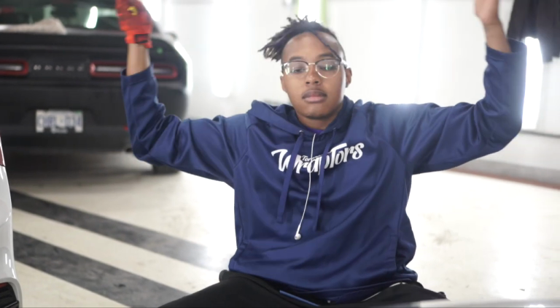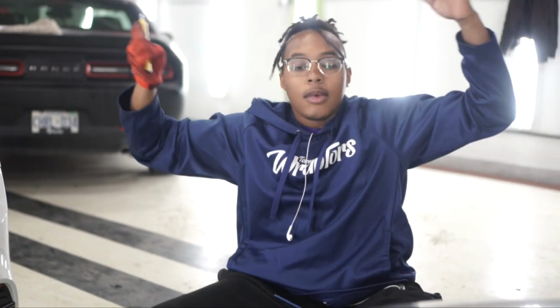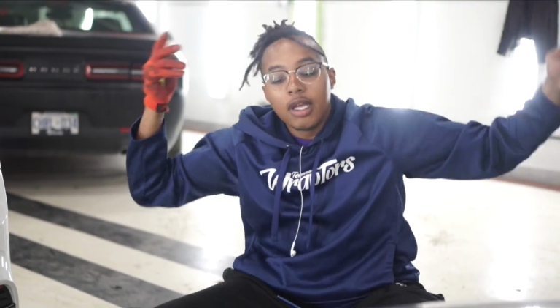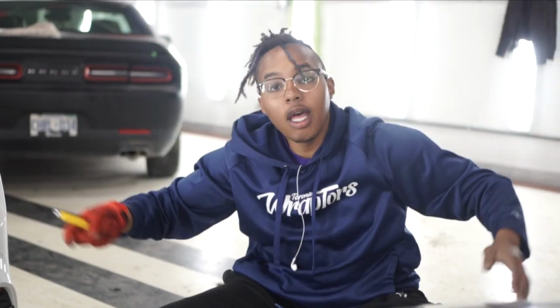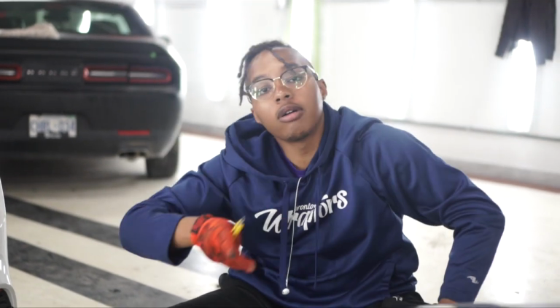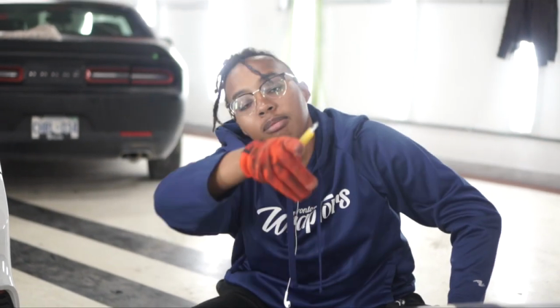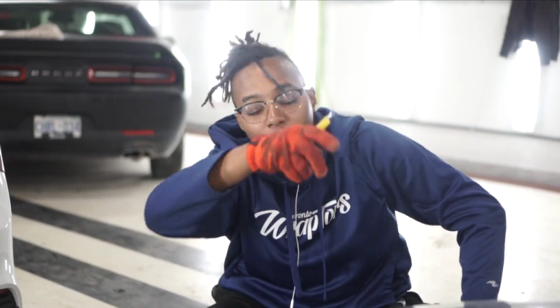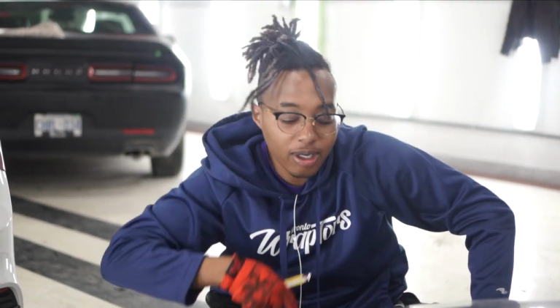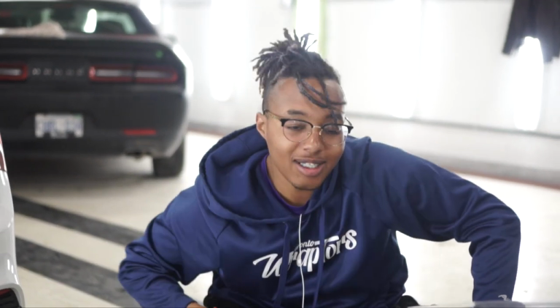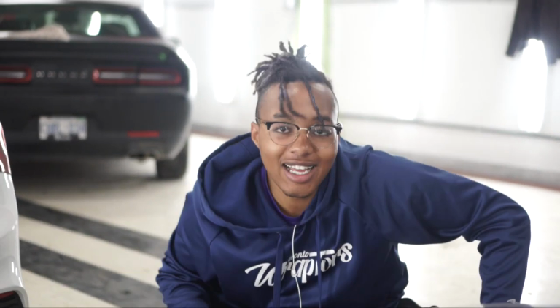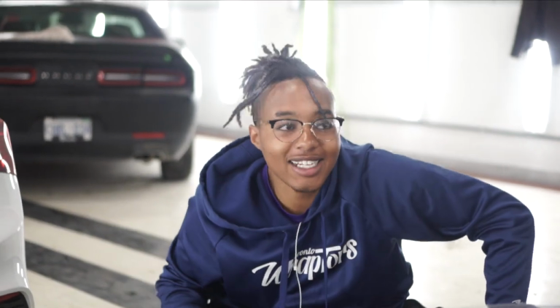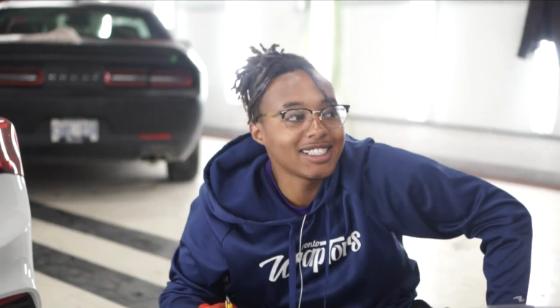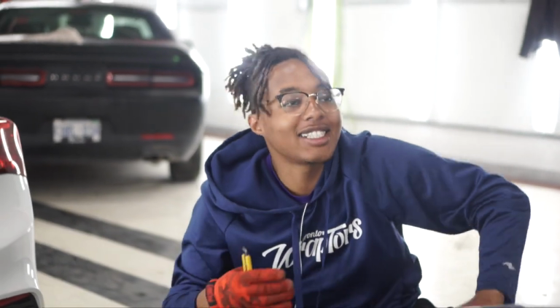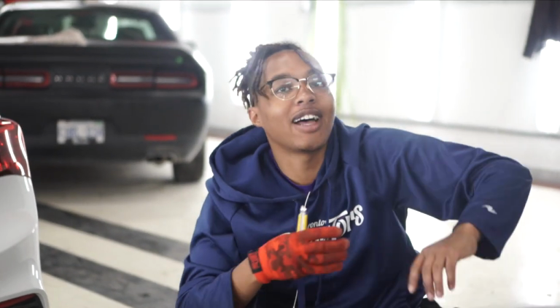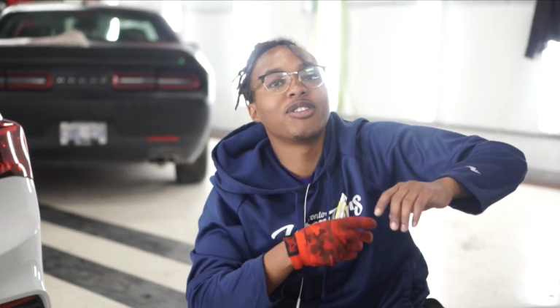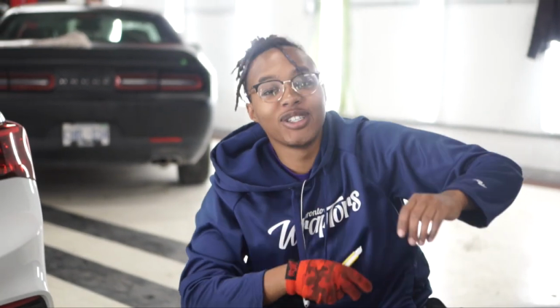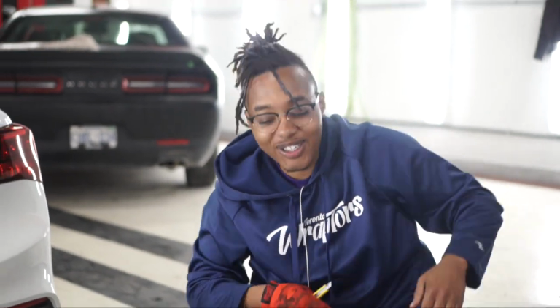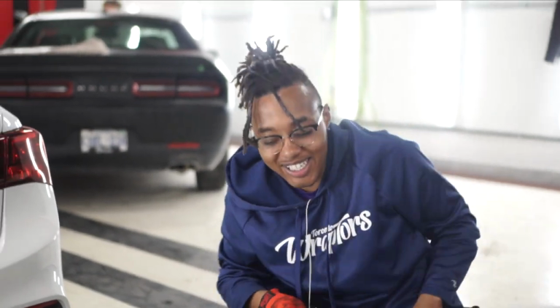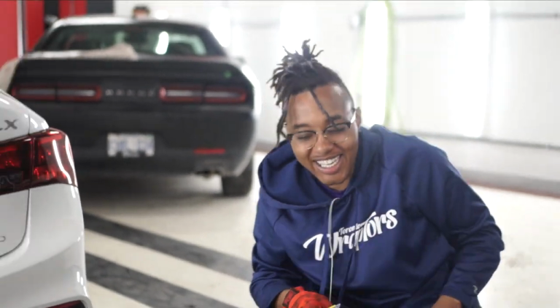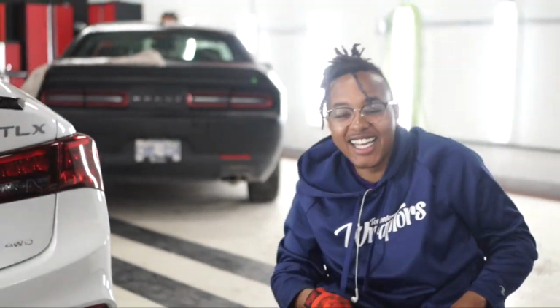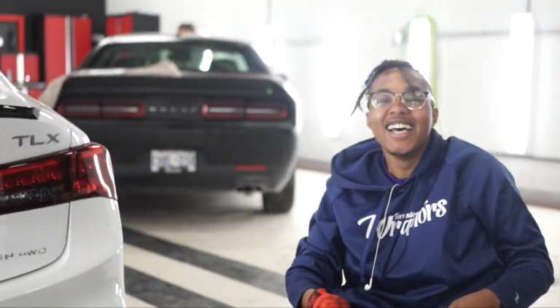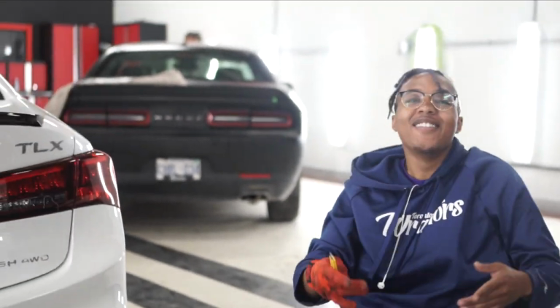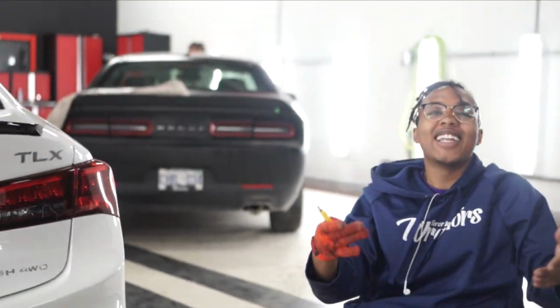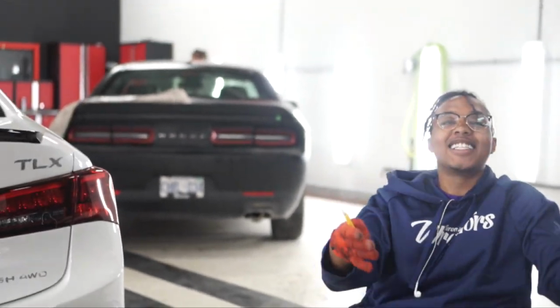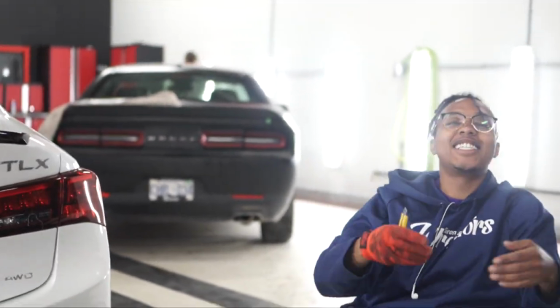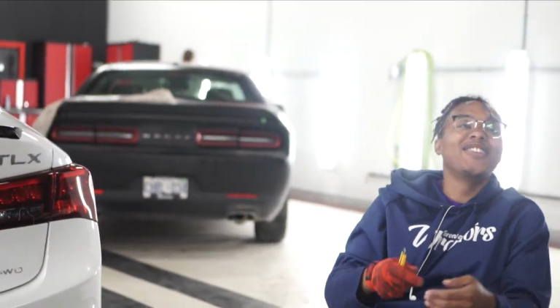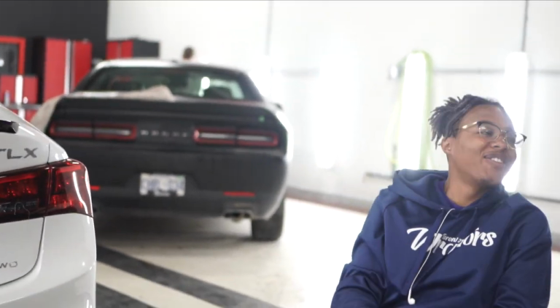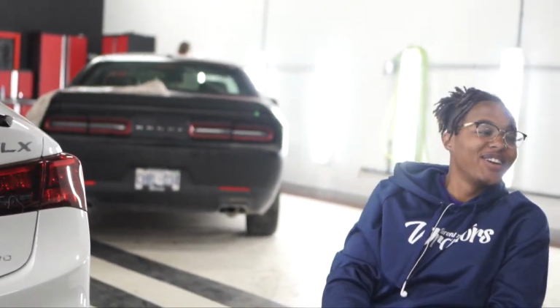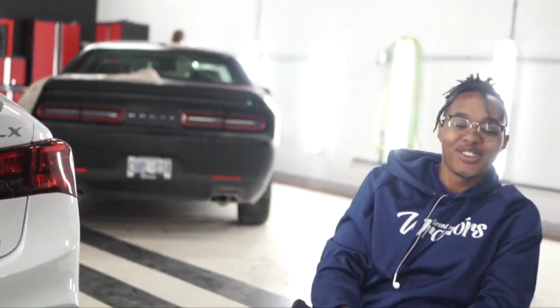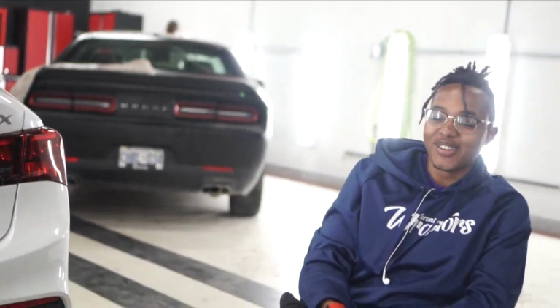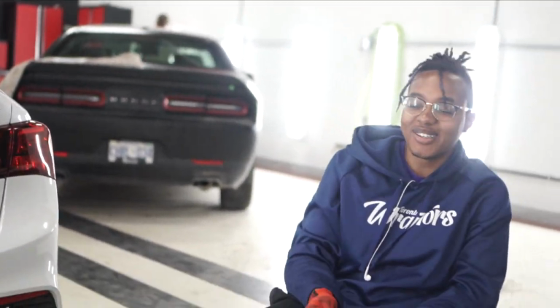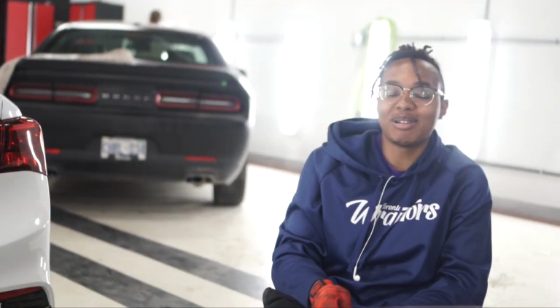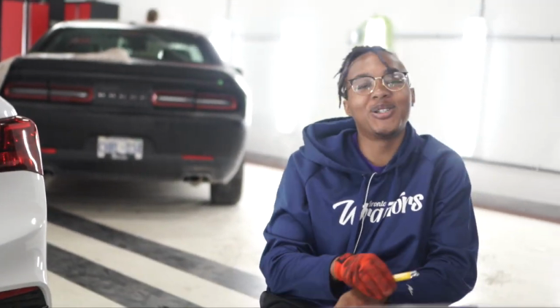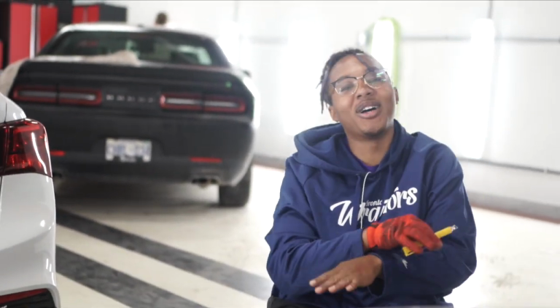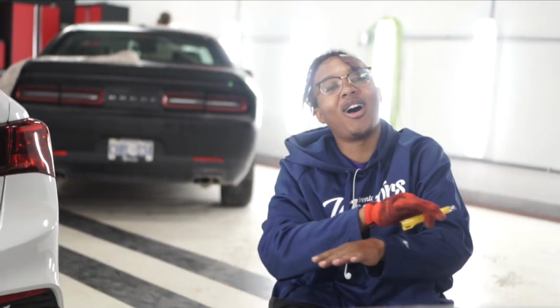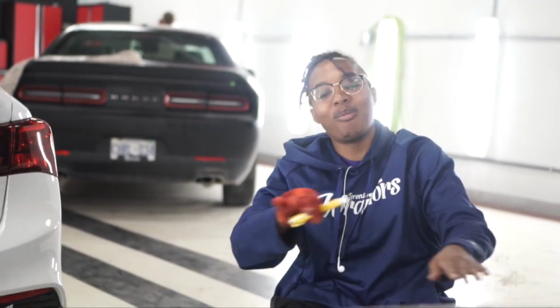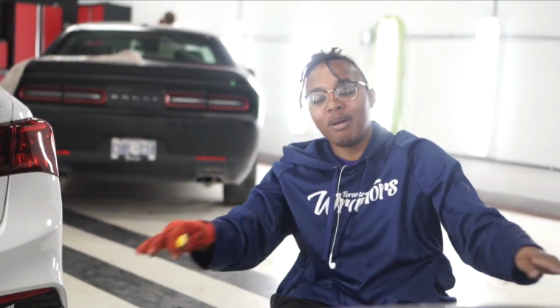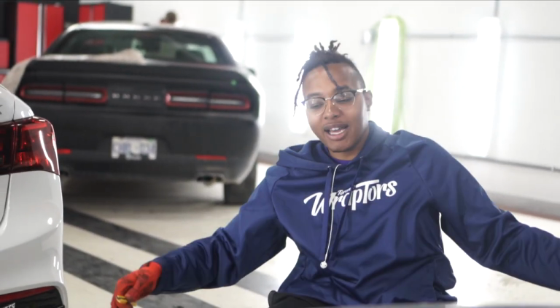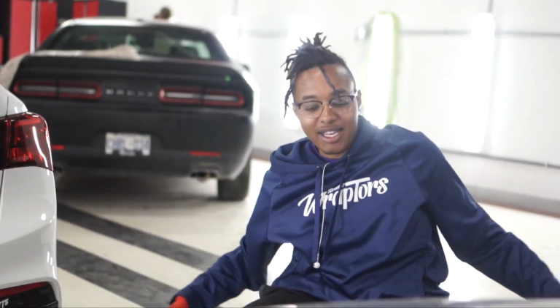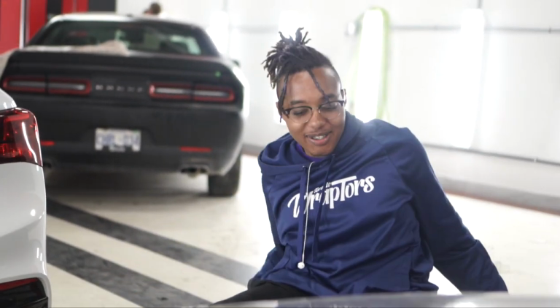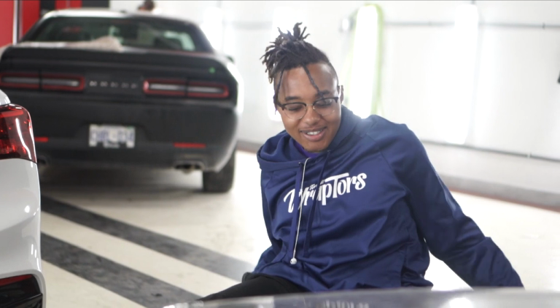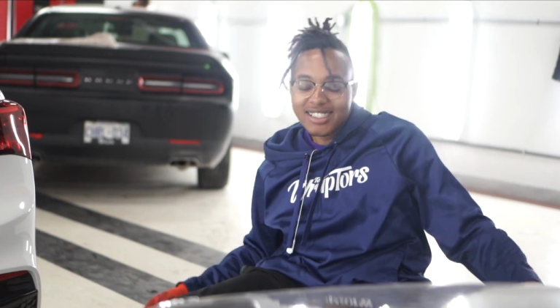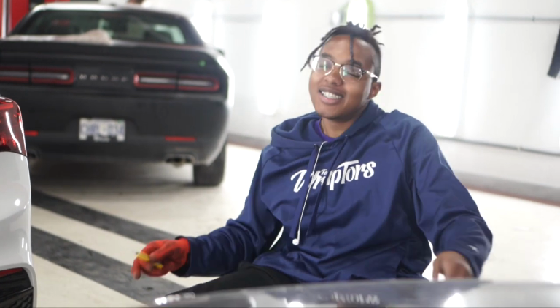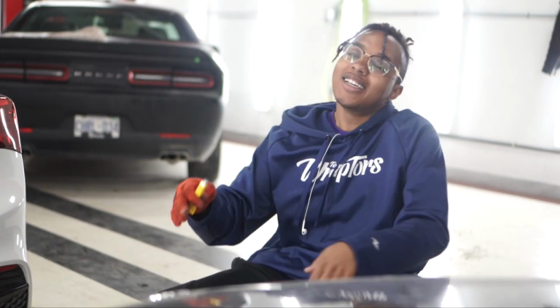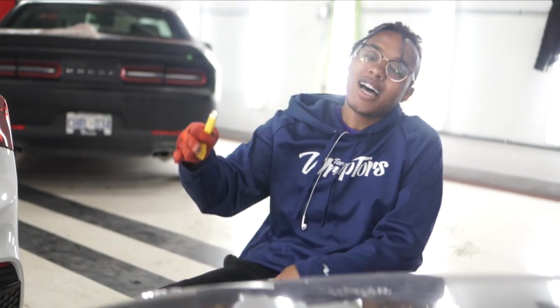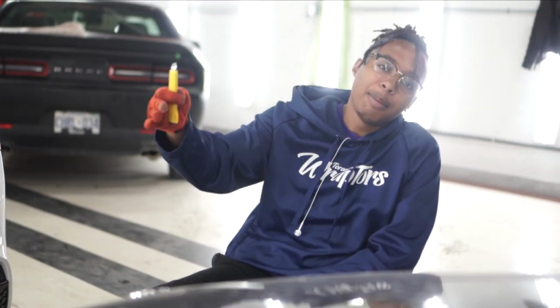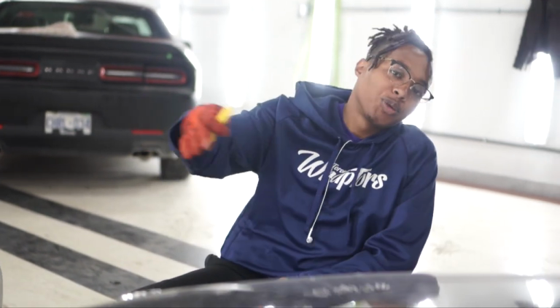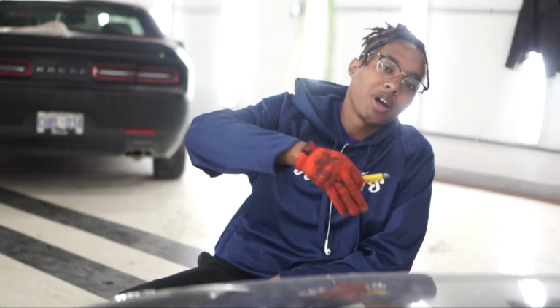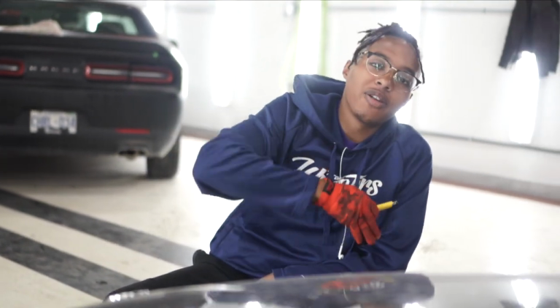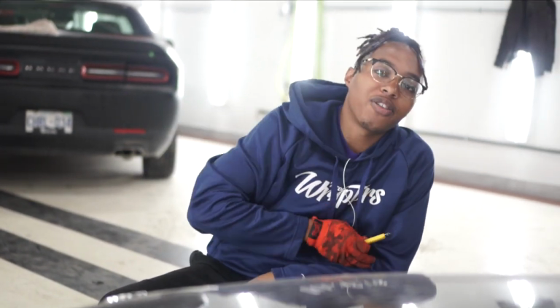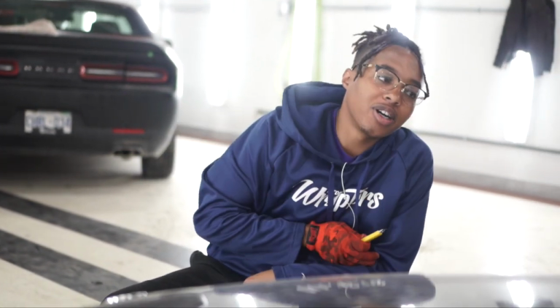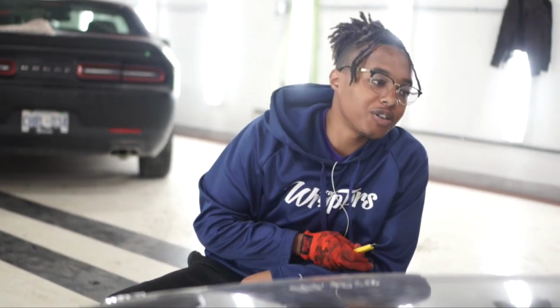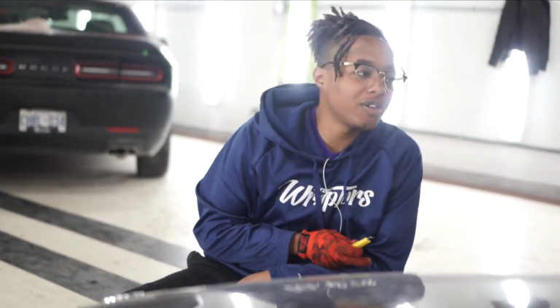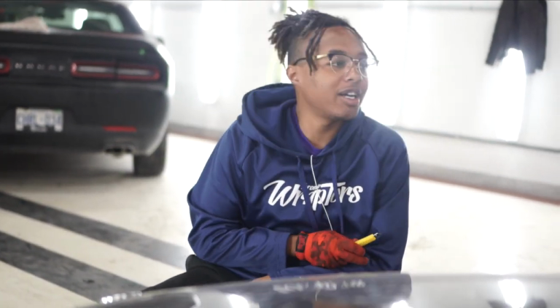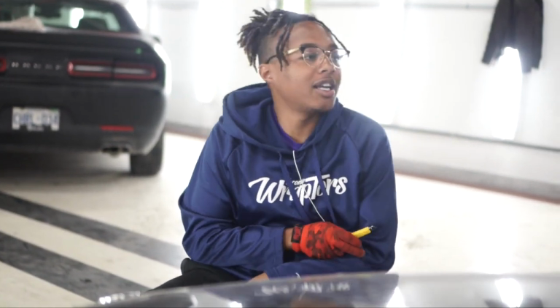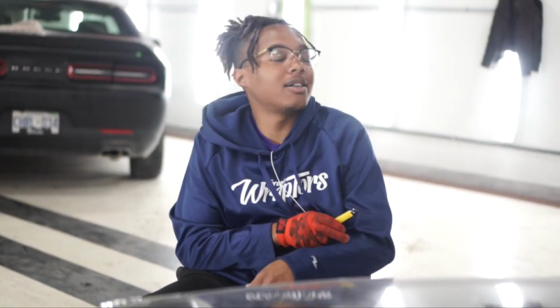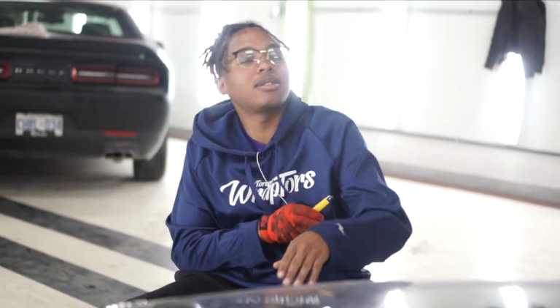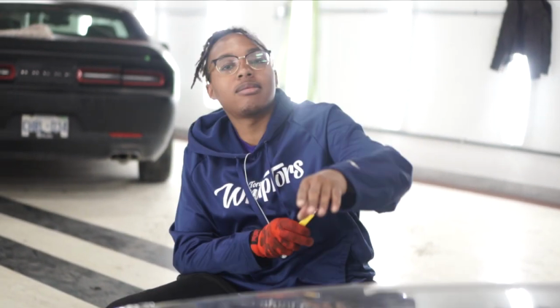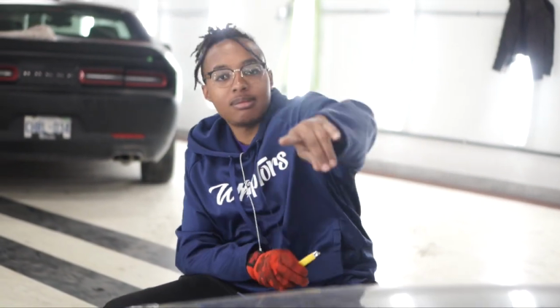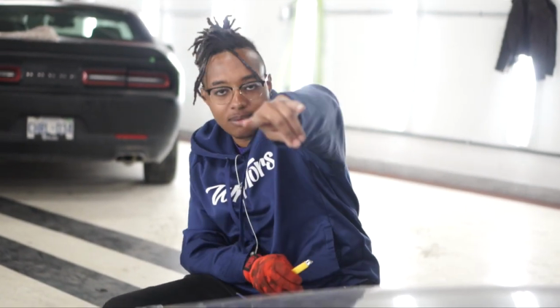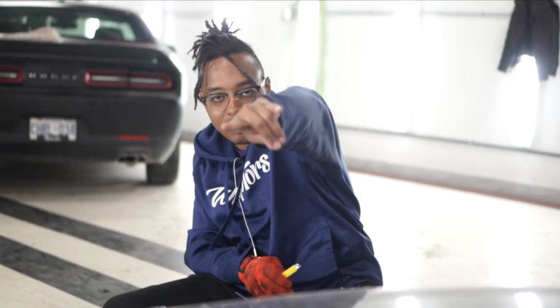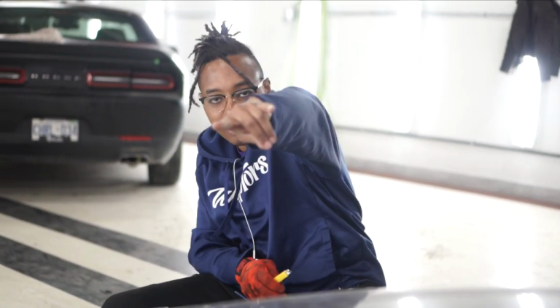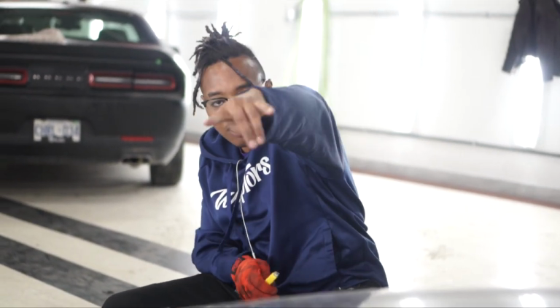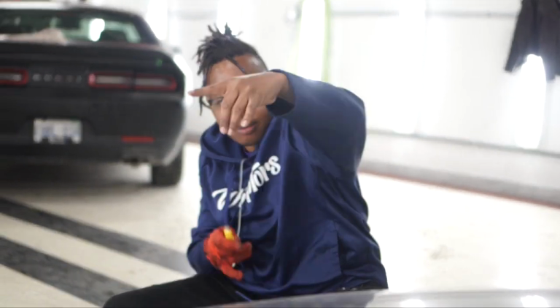Good morning — actually it's afternoon. We got the C43, we're doing a full blackout. I'm on the front grille right now. Stay tuned.